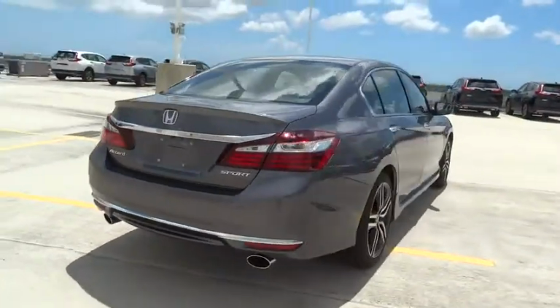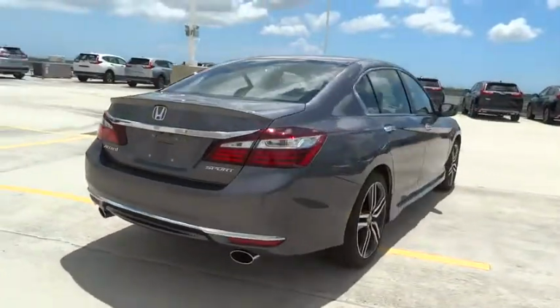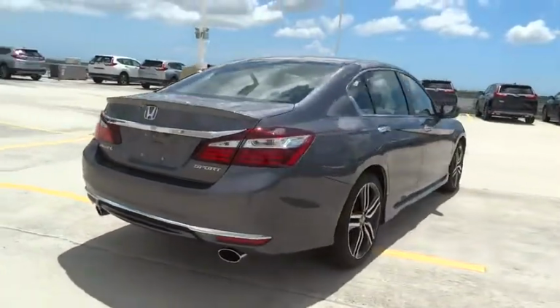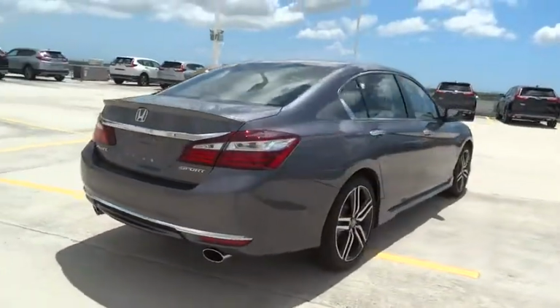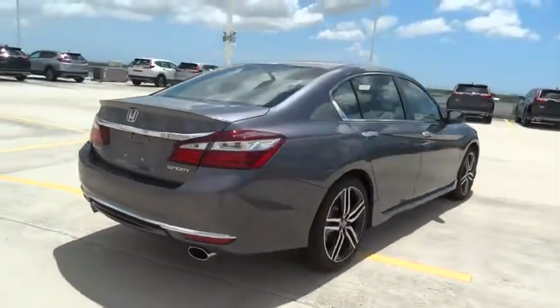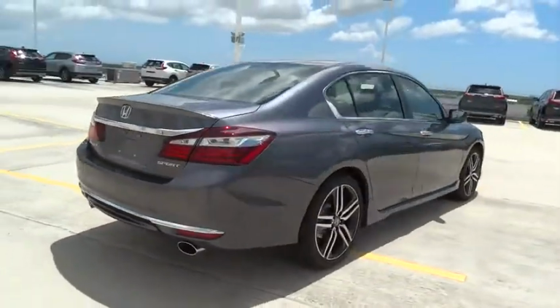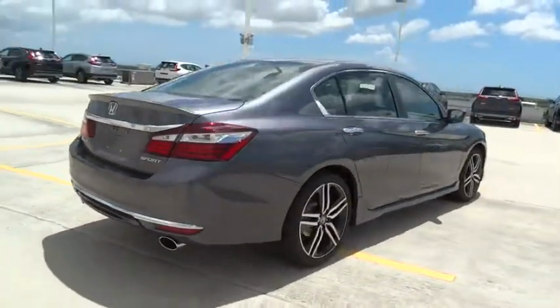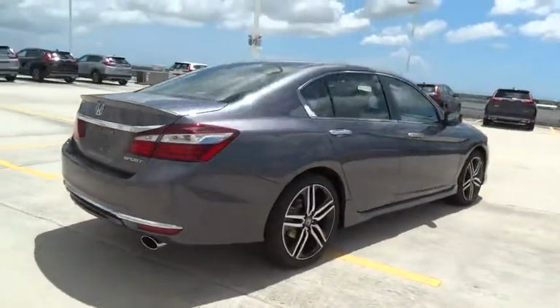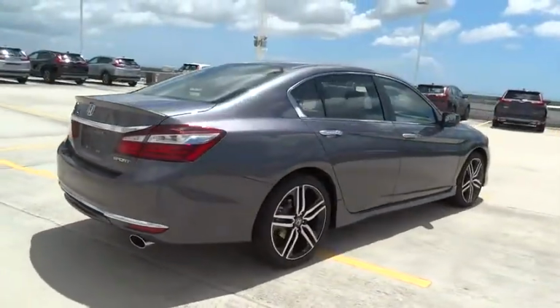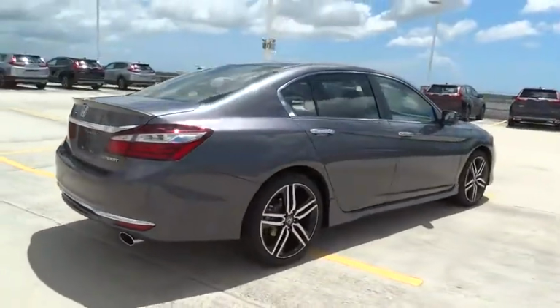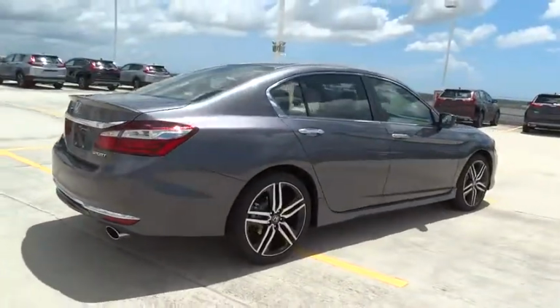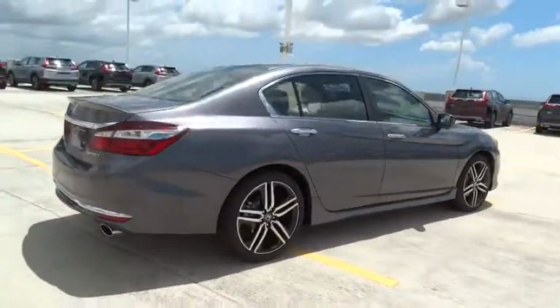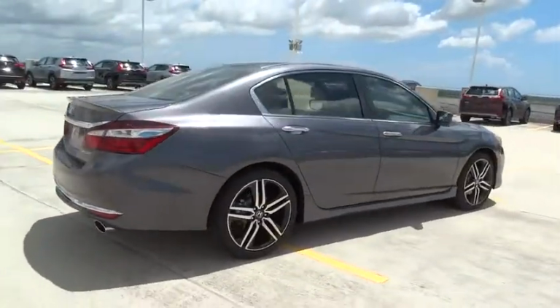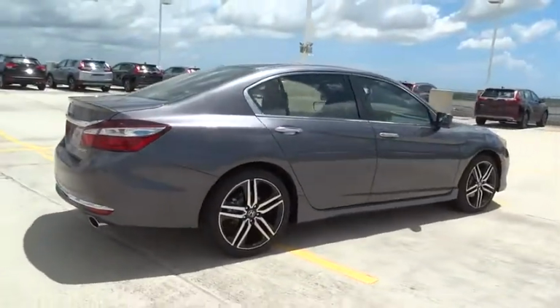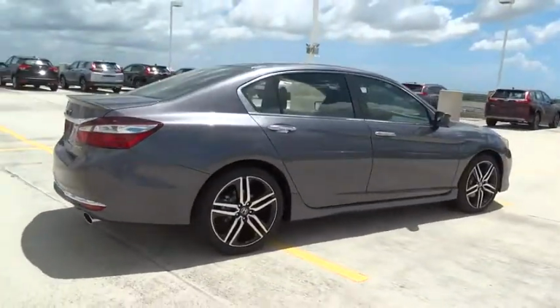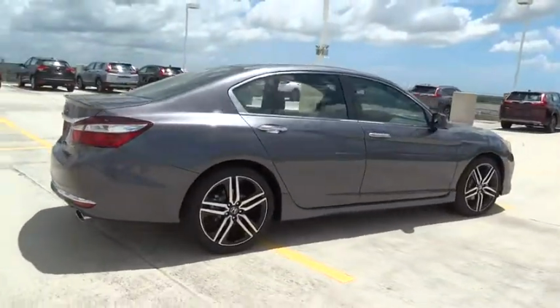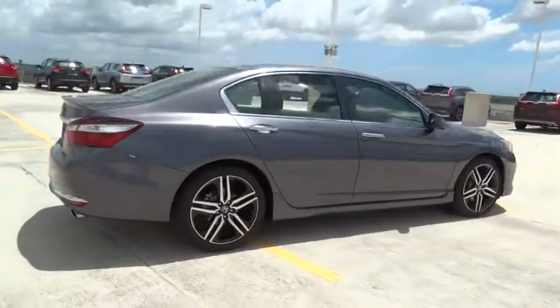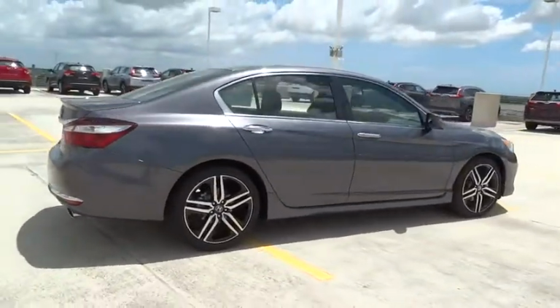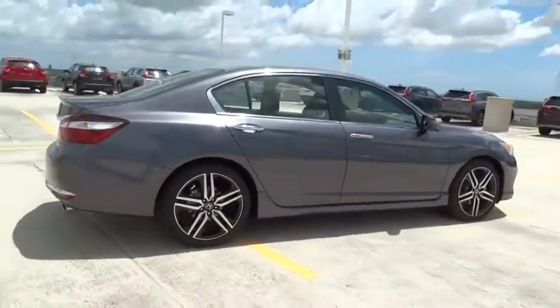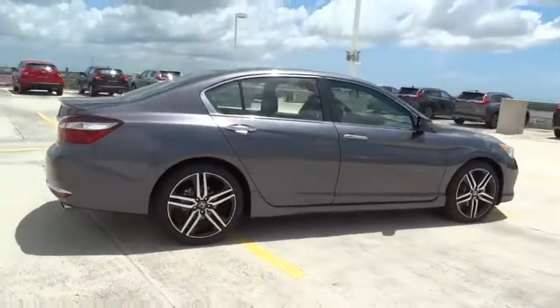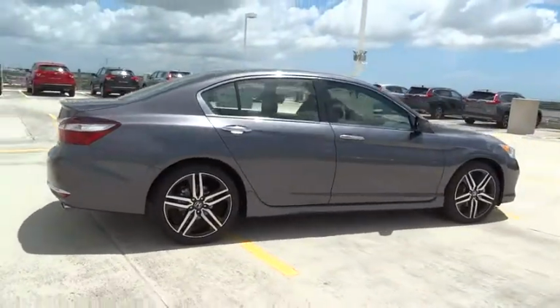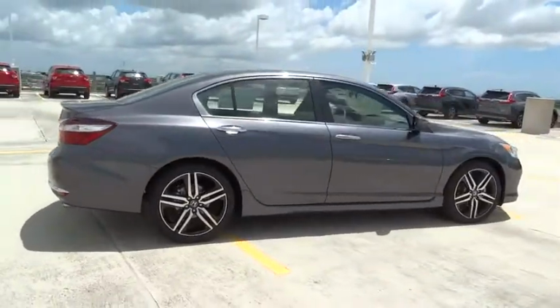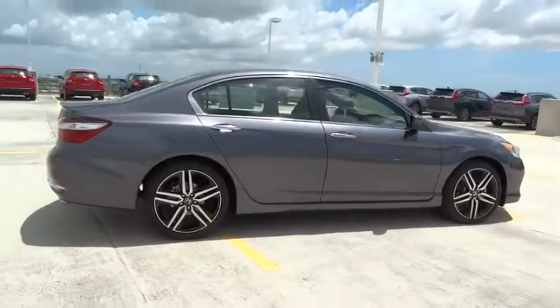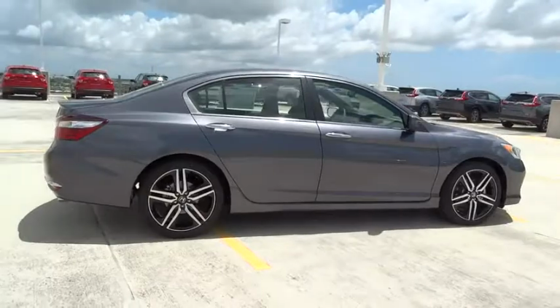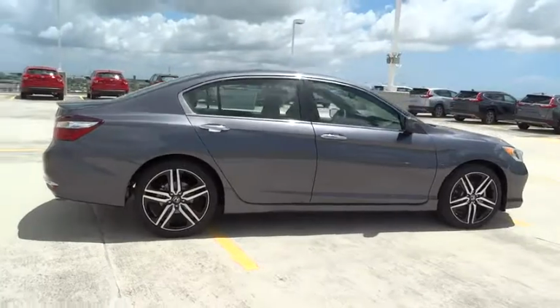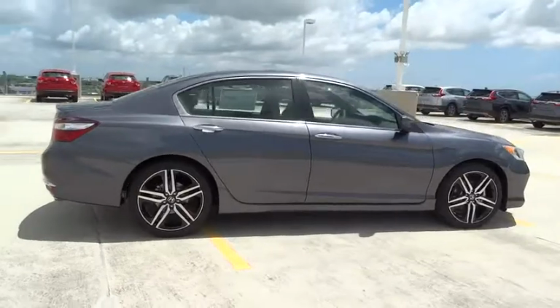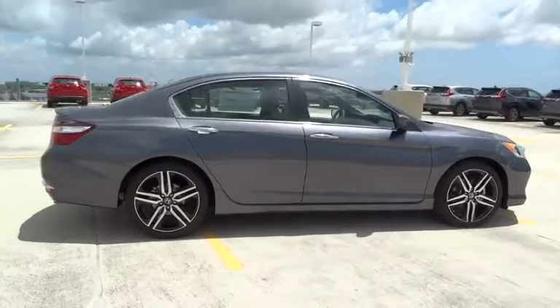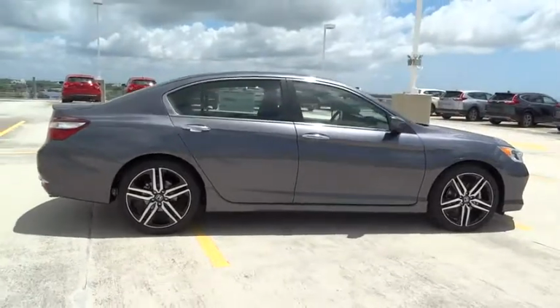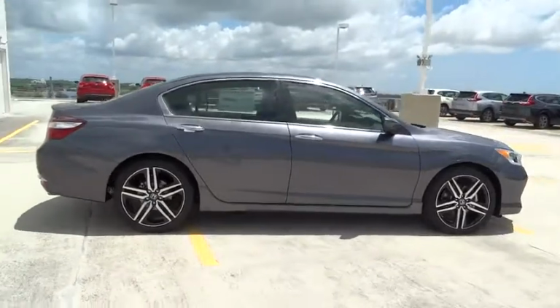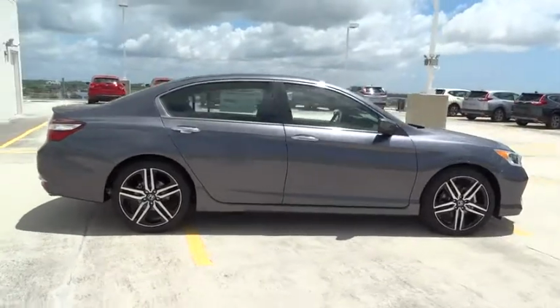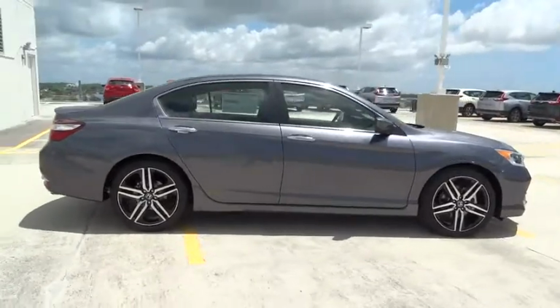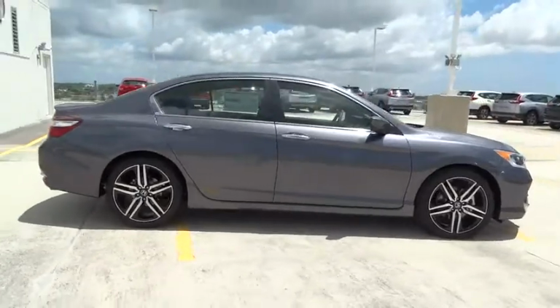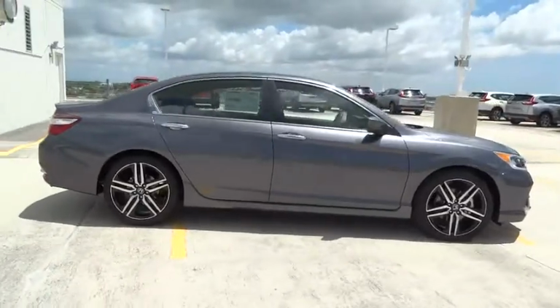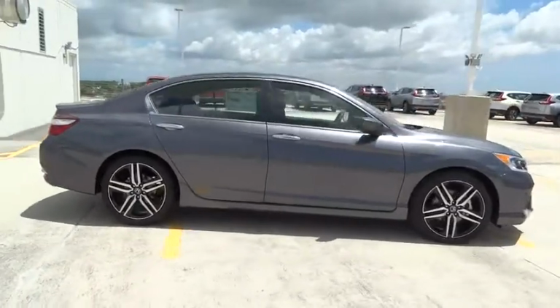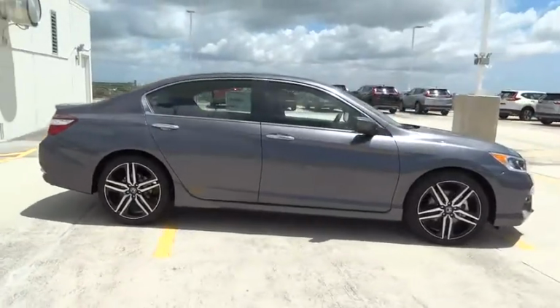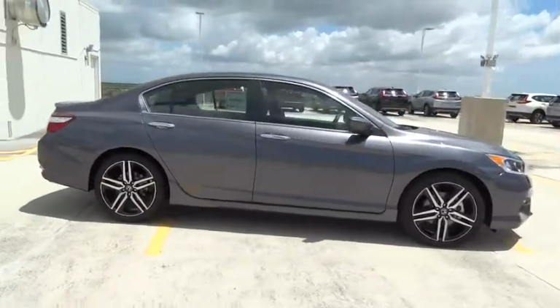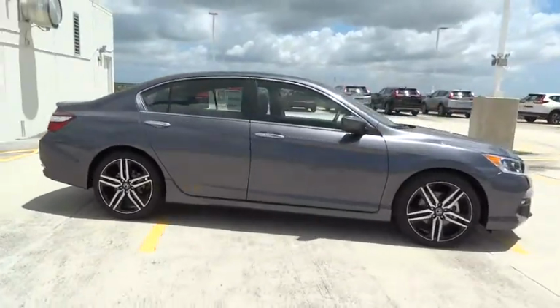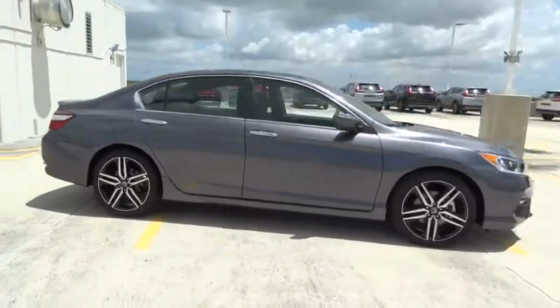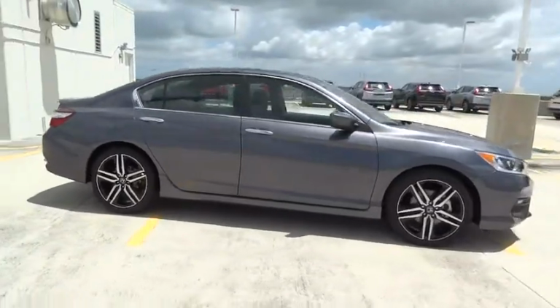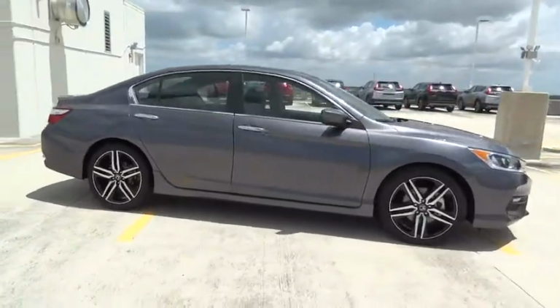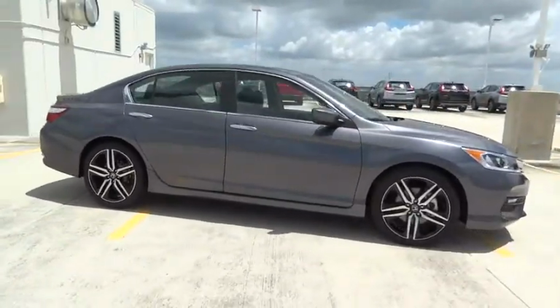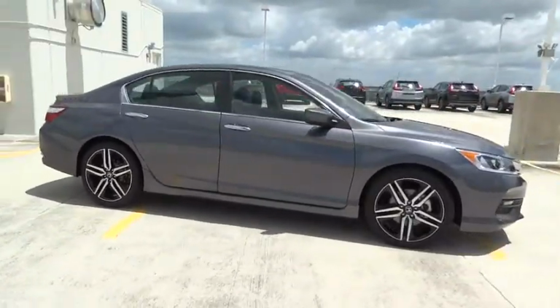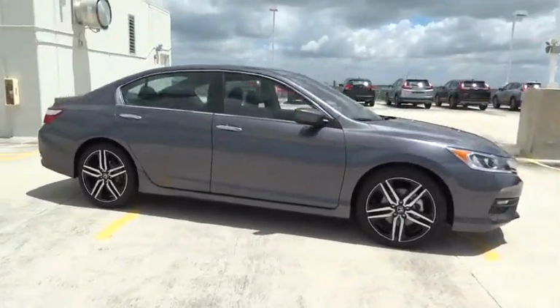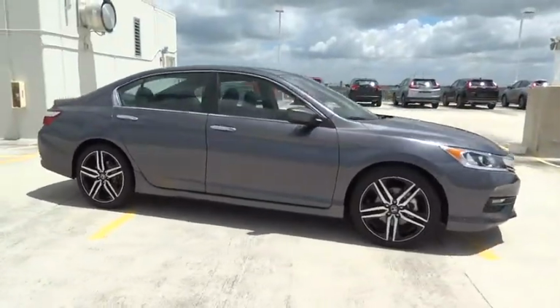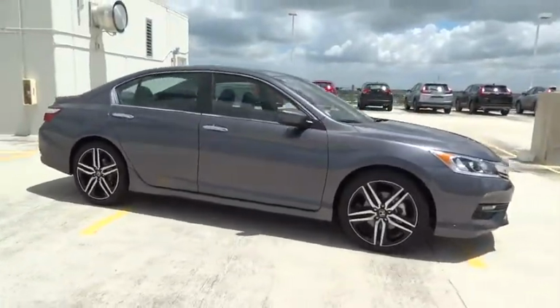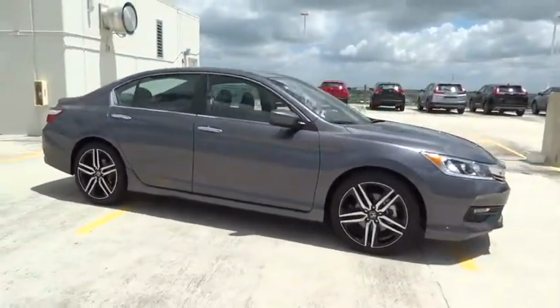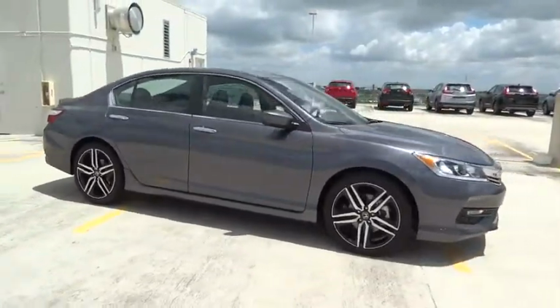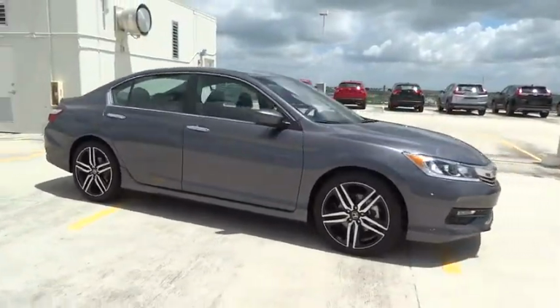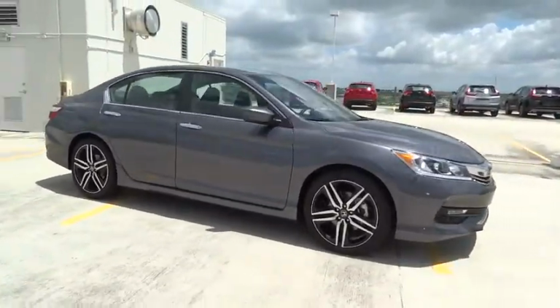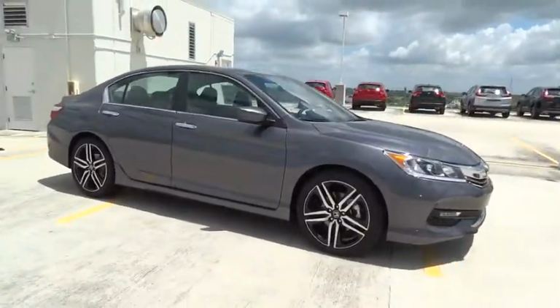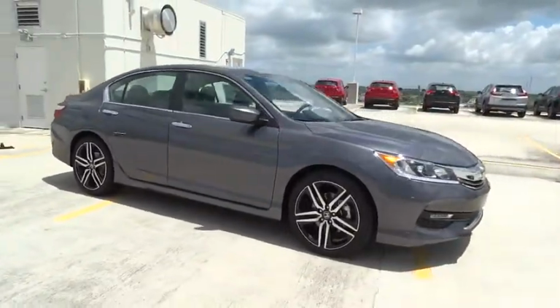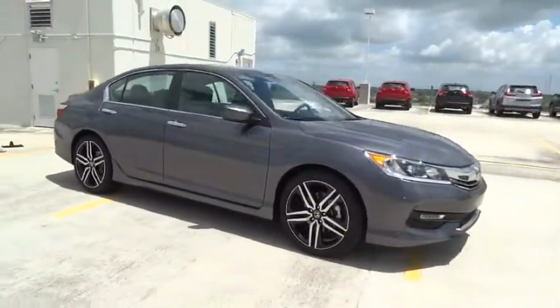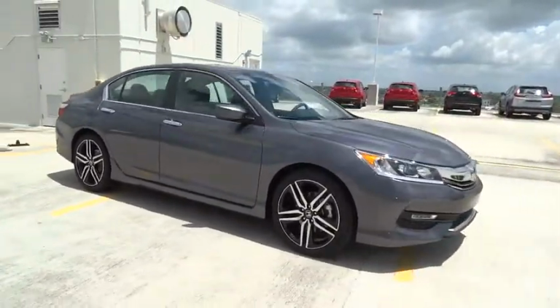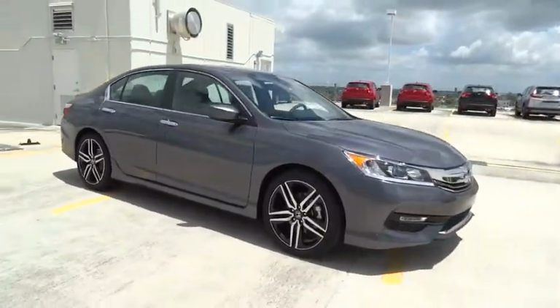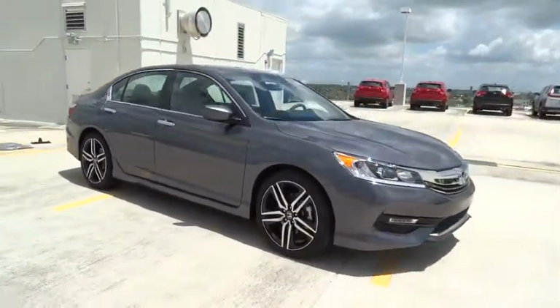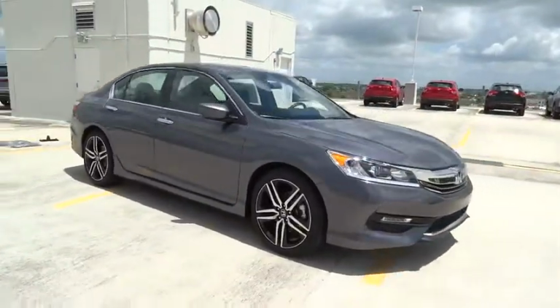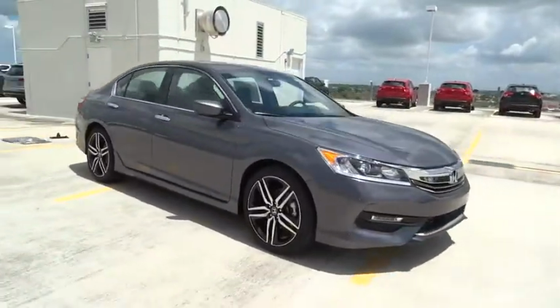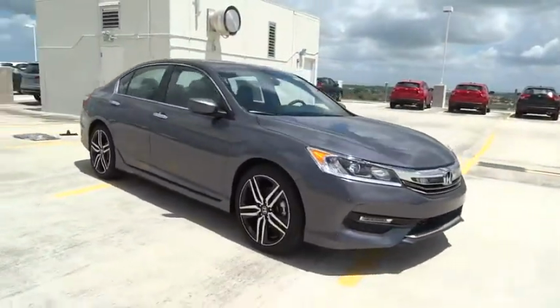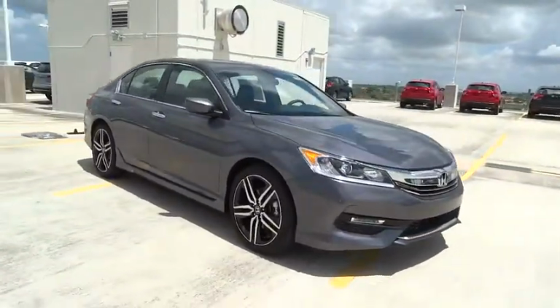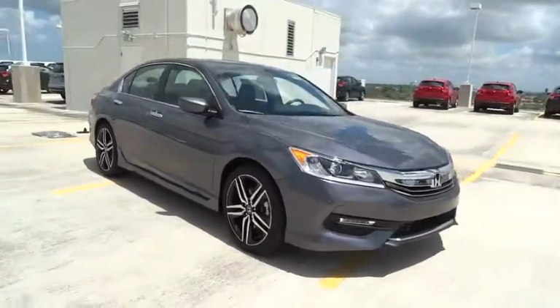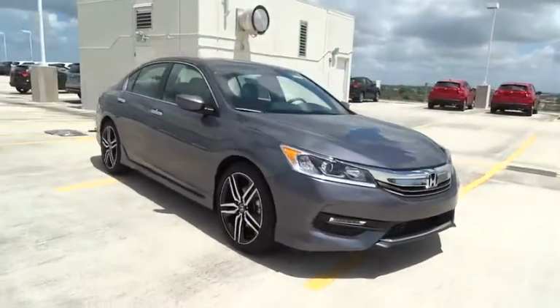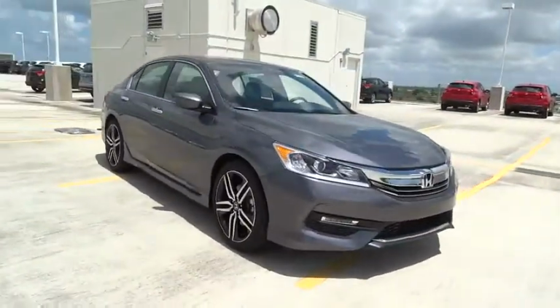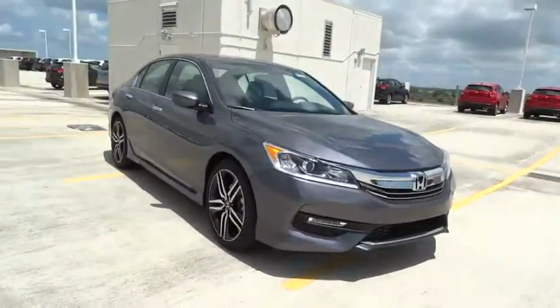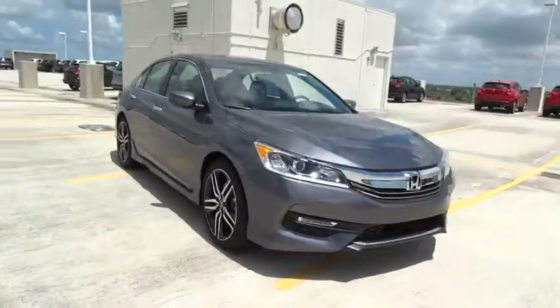Stability control. Traction control. Bluetooth. Front wheel drive. Cruise control. Power windows. Trip computer. Fog lamps.